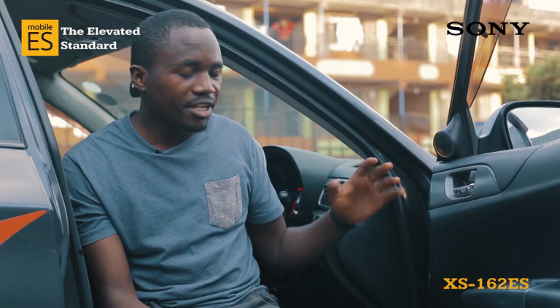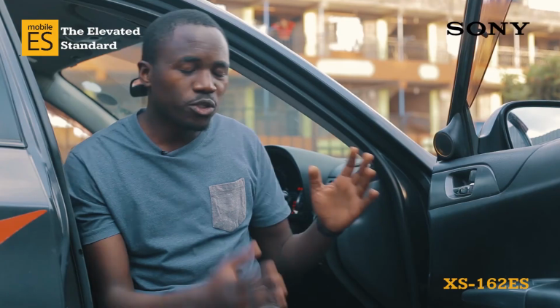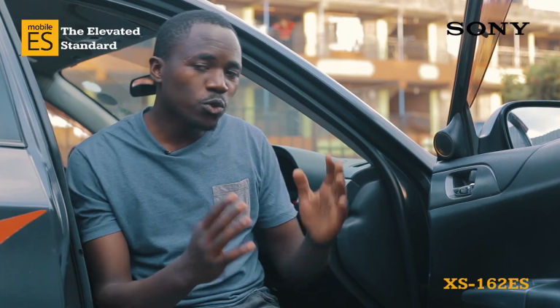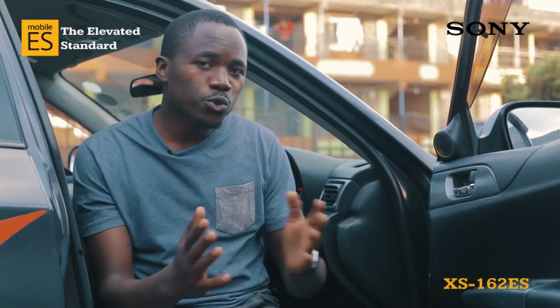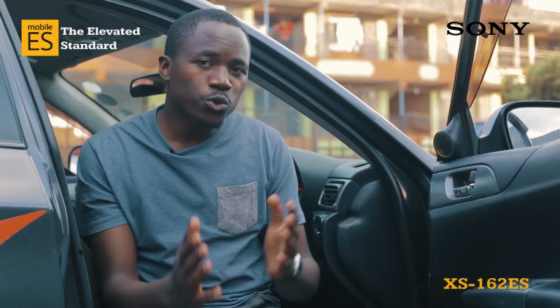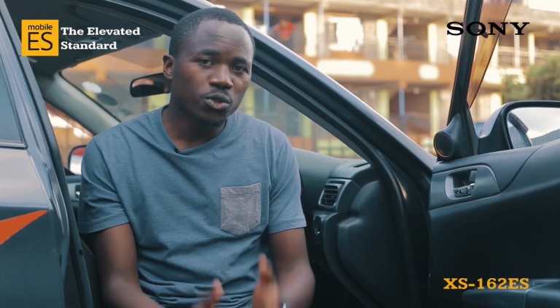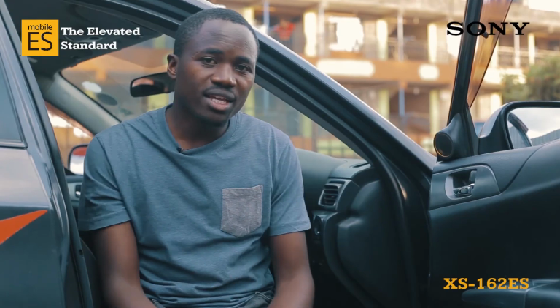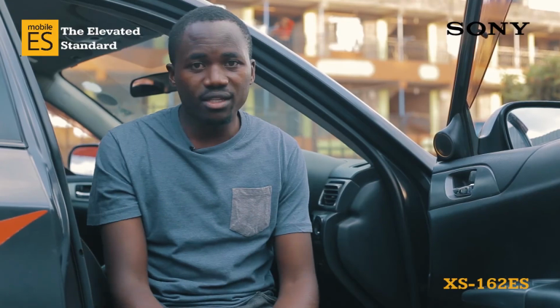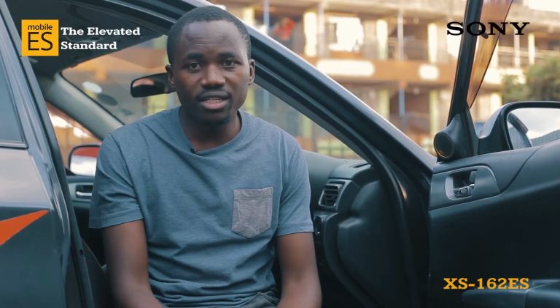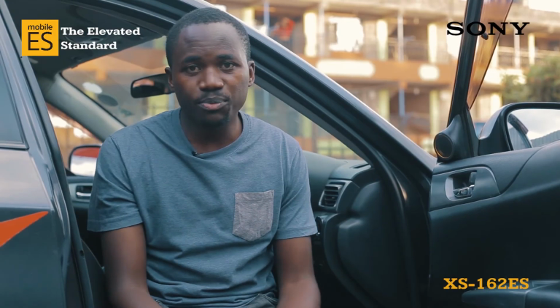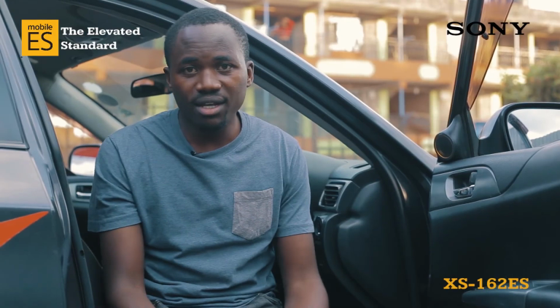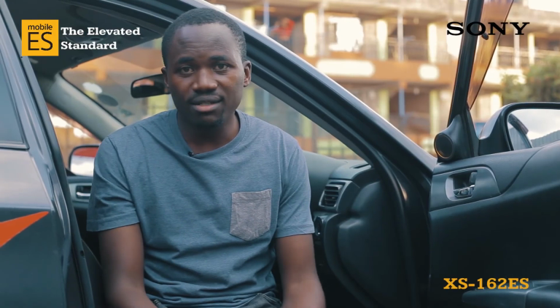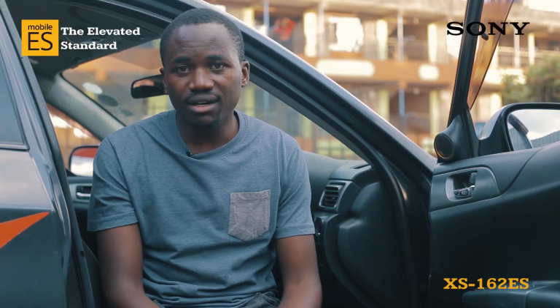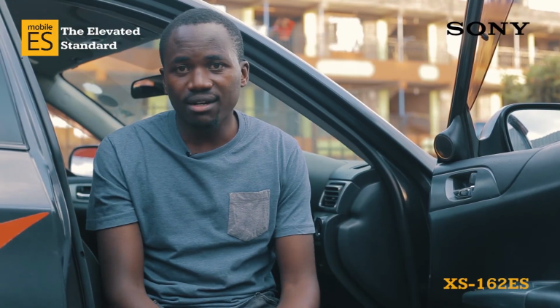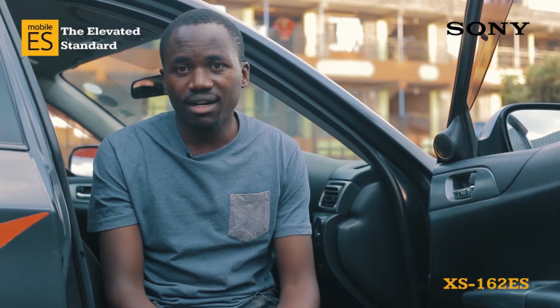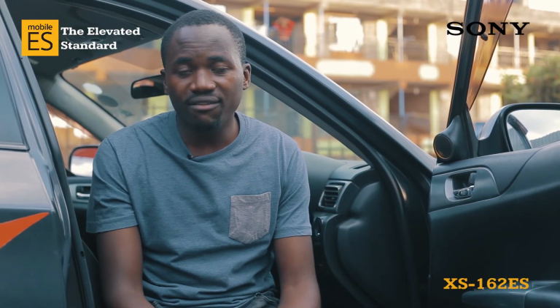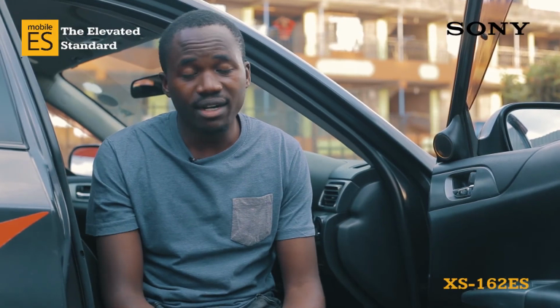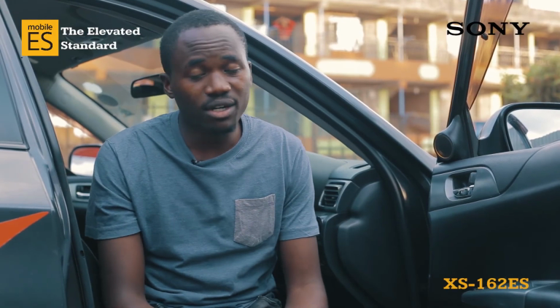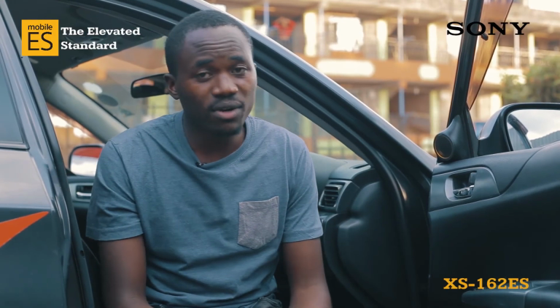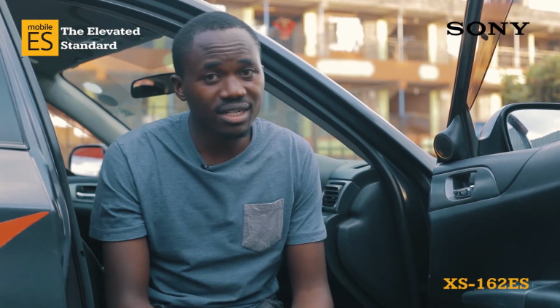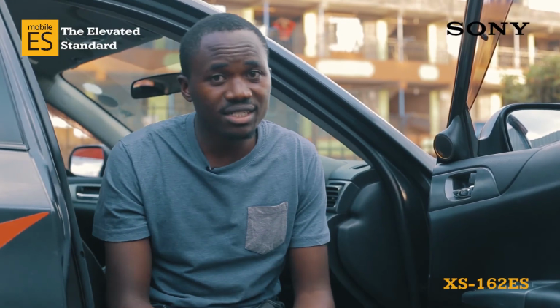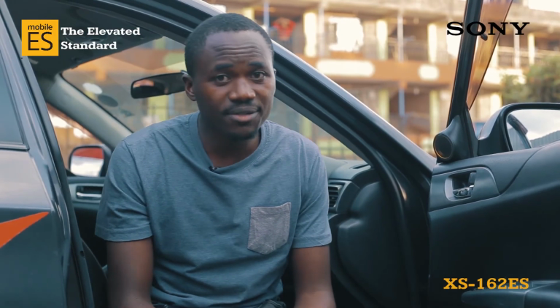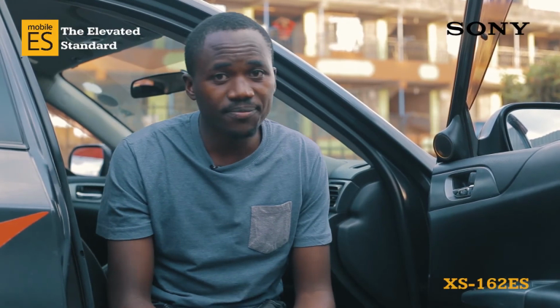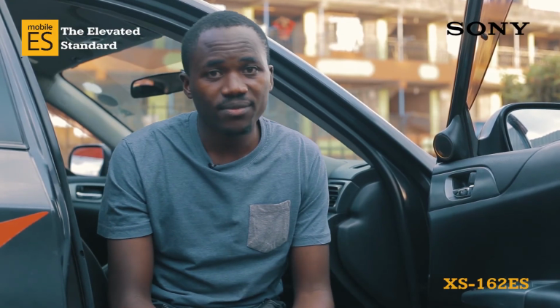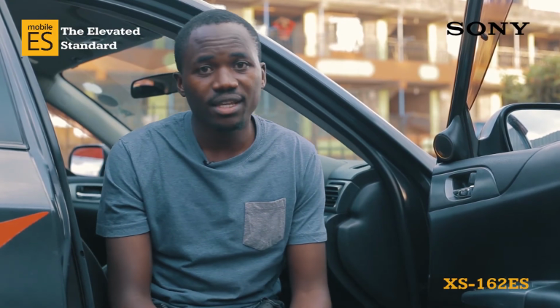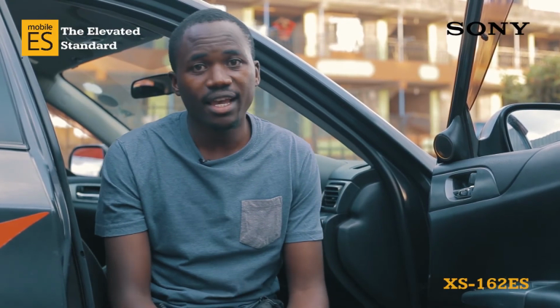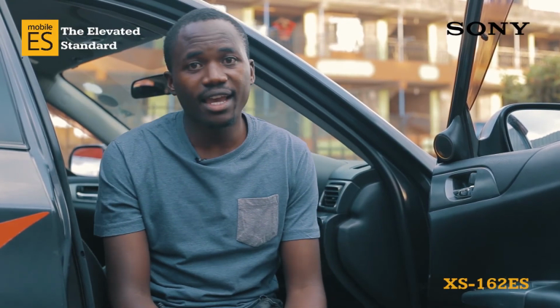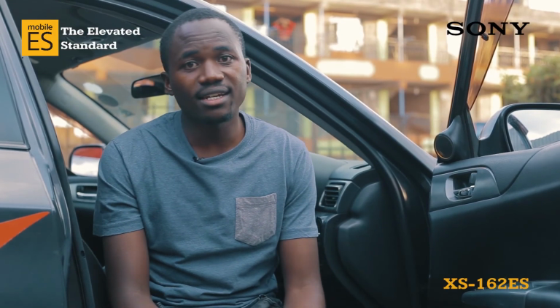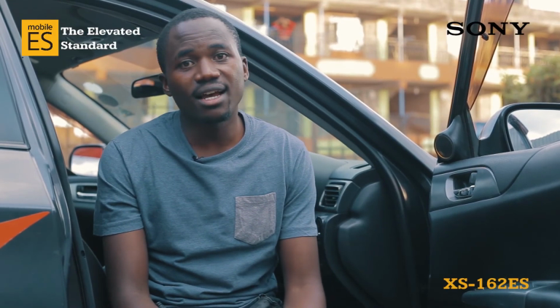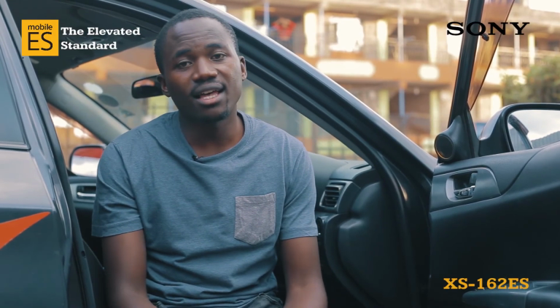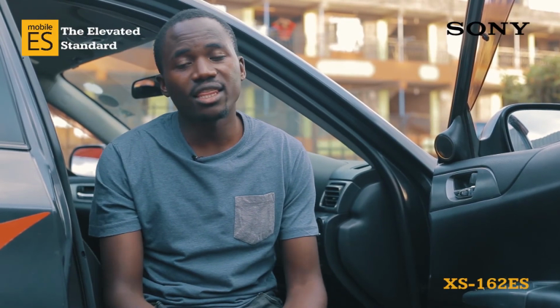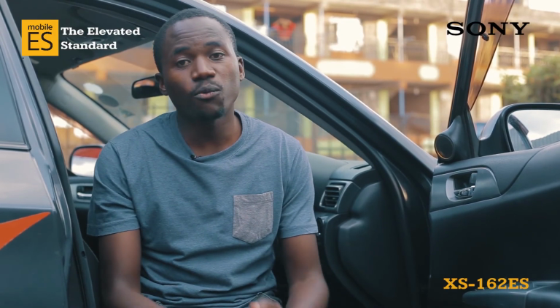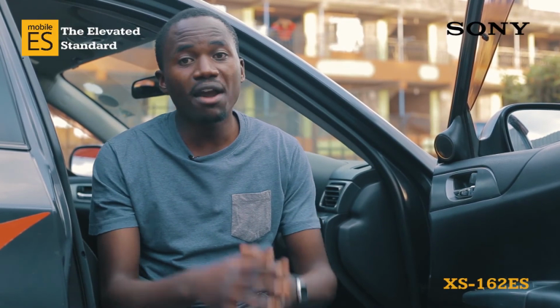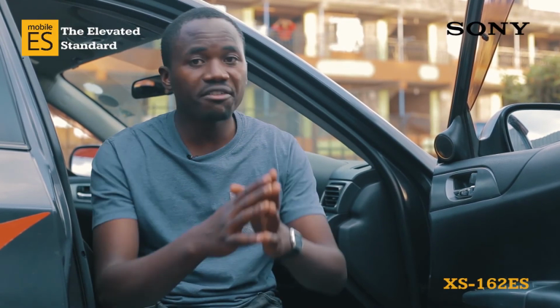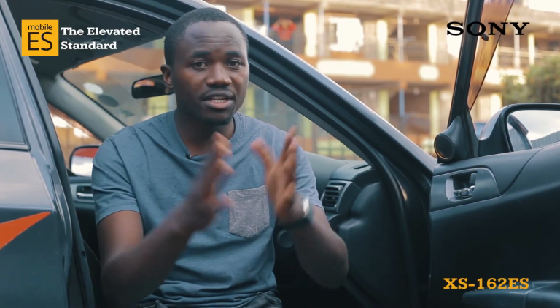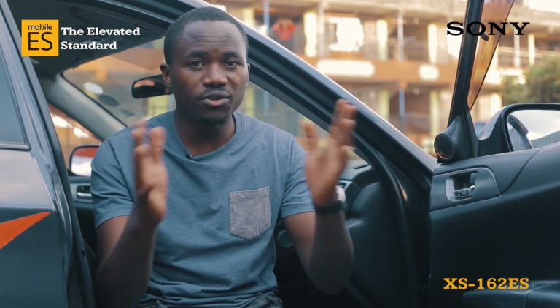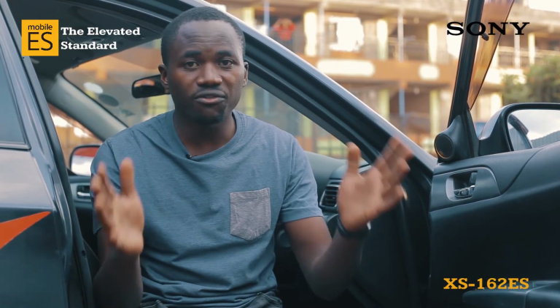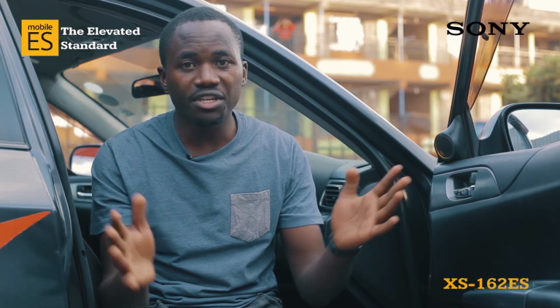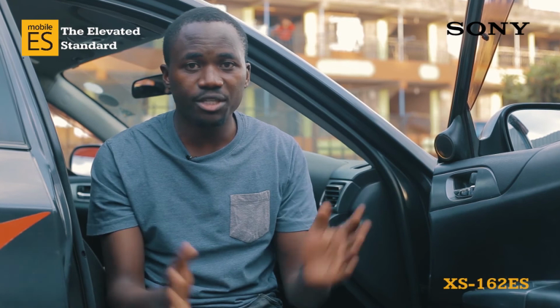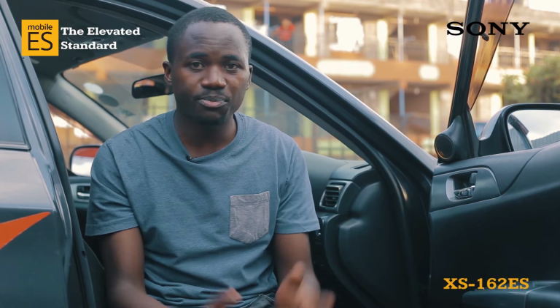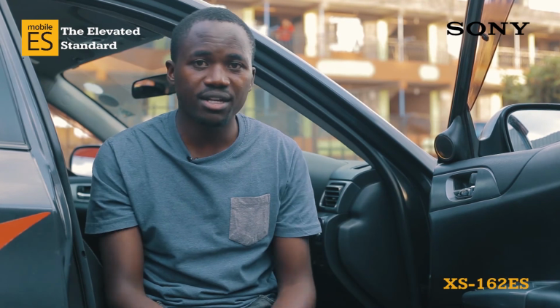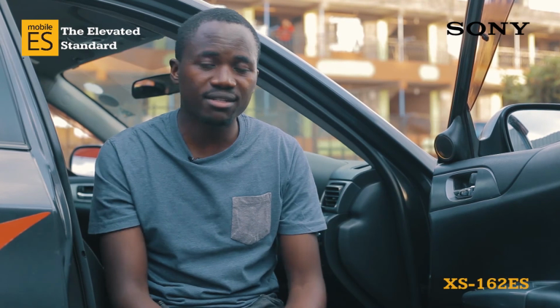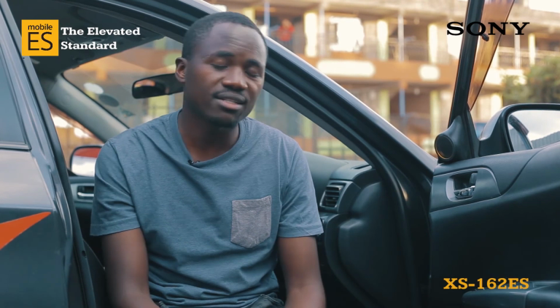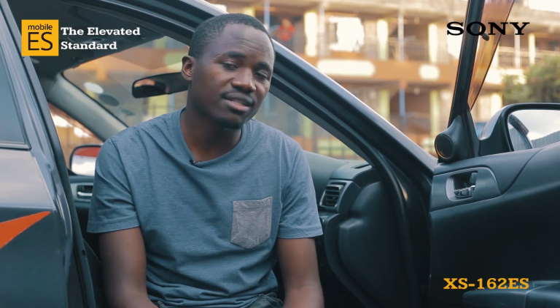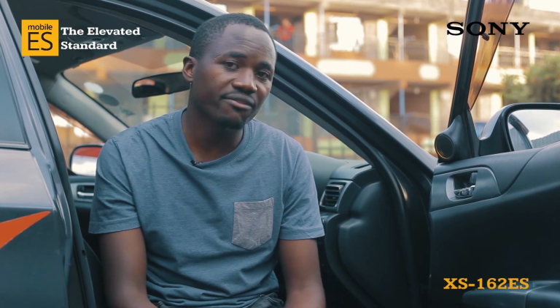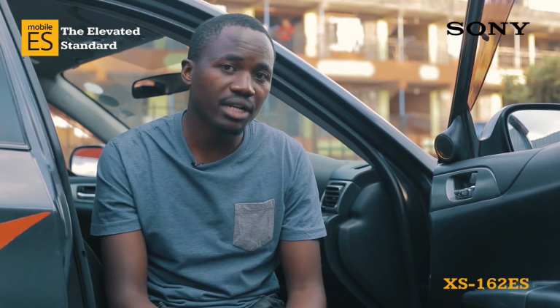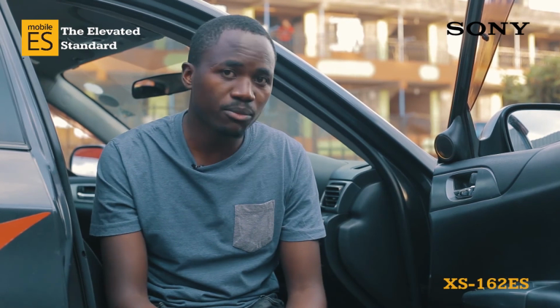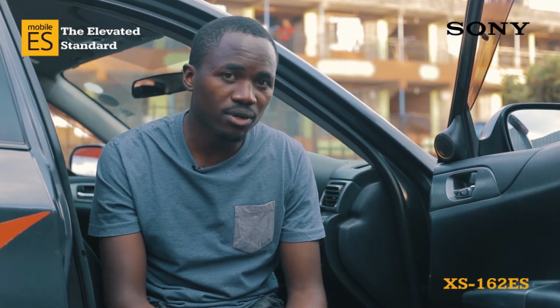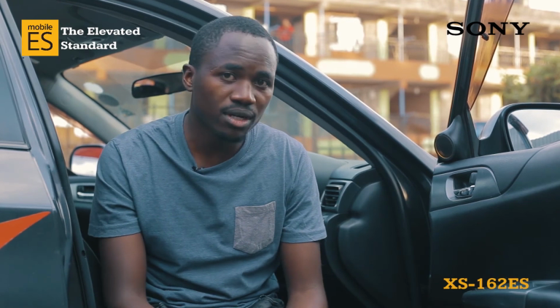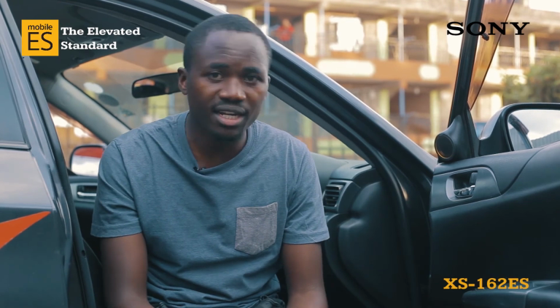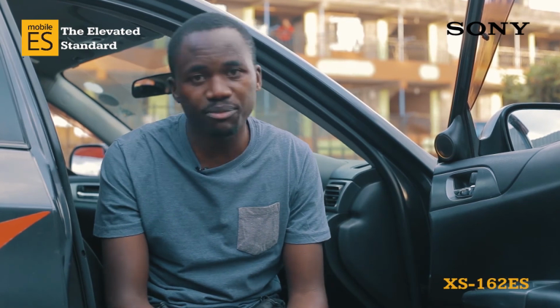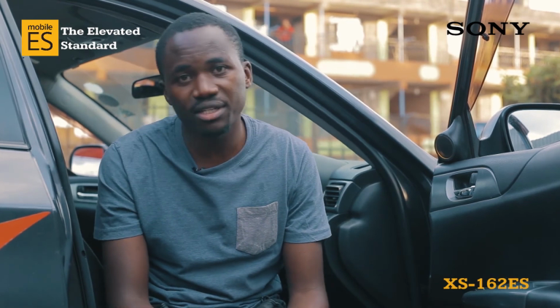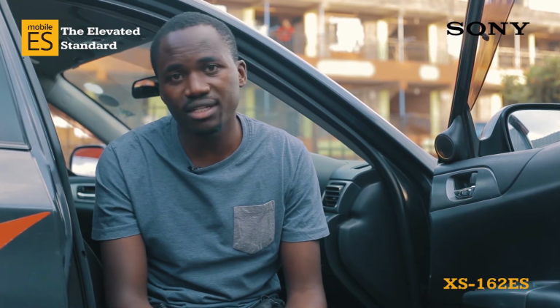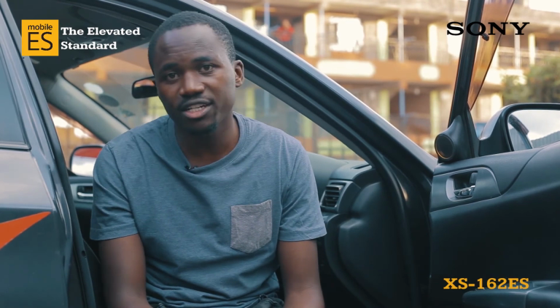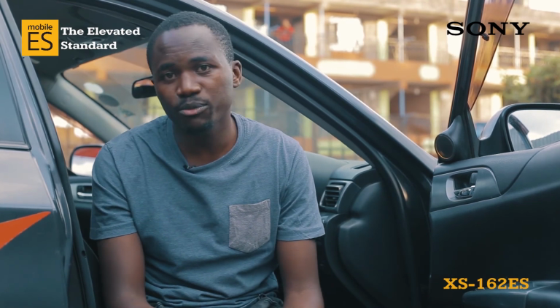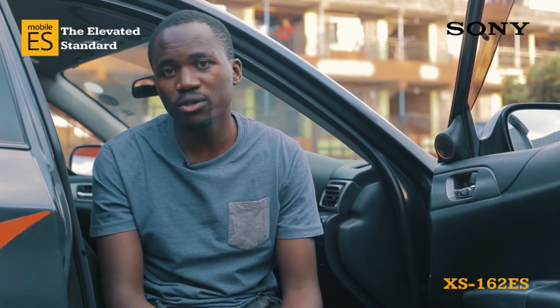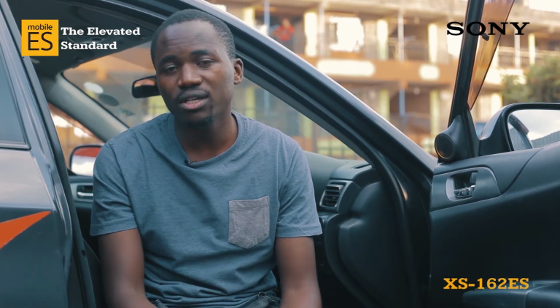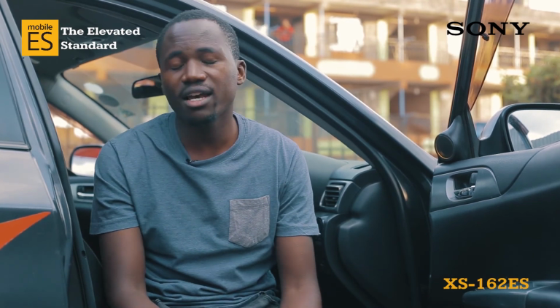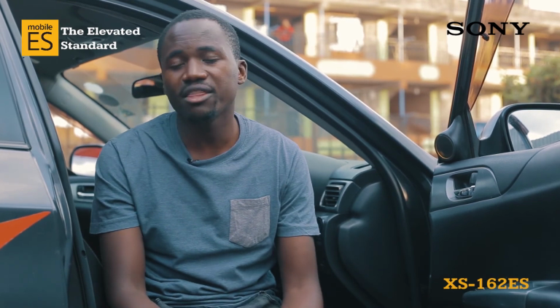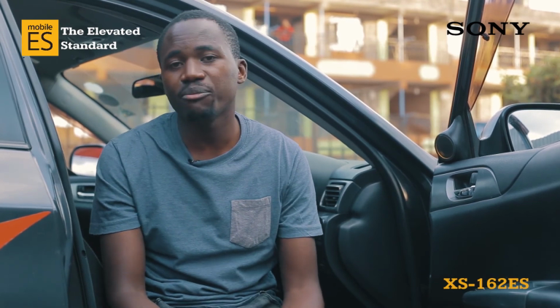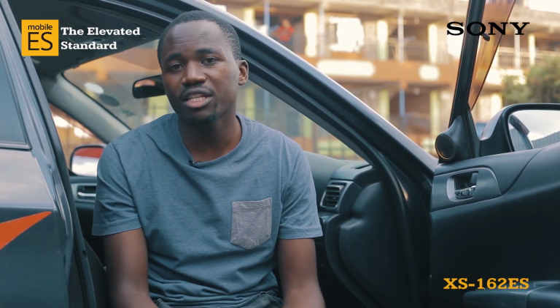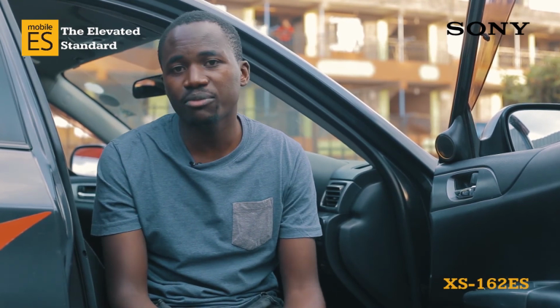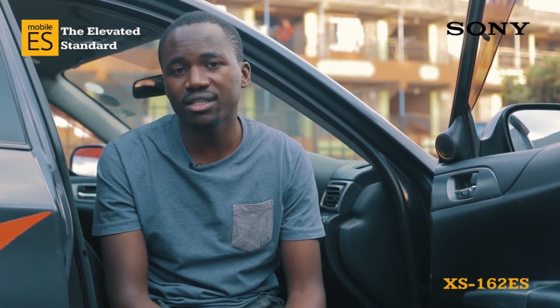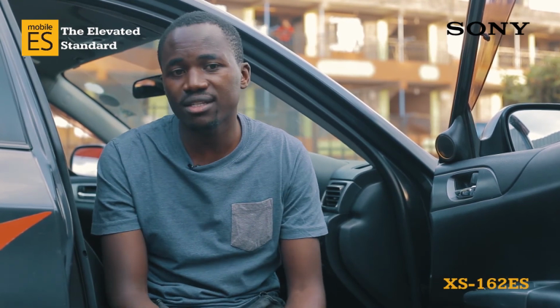It is also good to know that these speakers are covered under warranty. The wide range of ES speakers is available at Biz and Treble at the best prices.